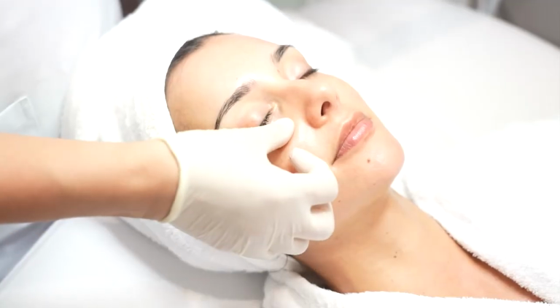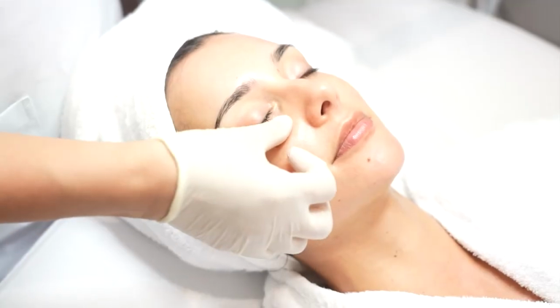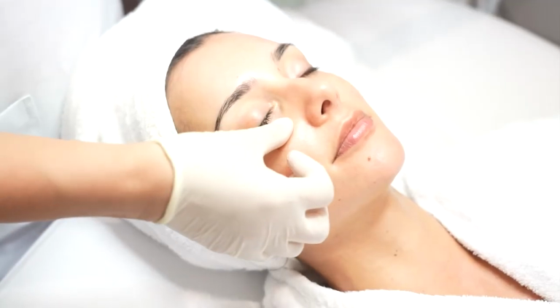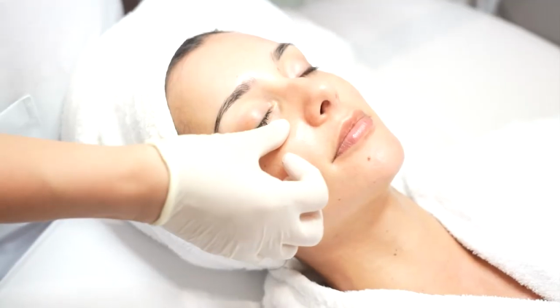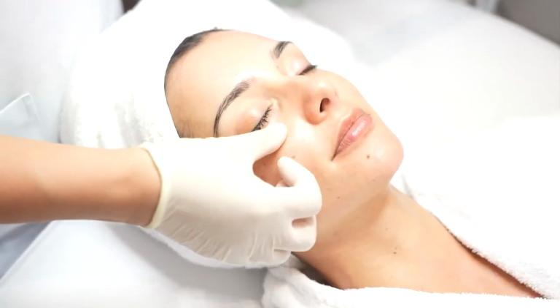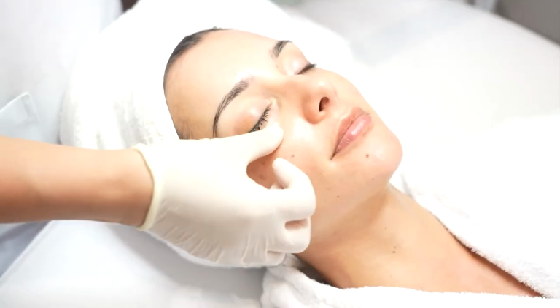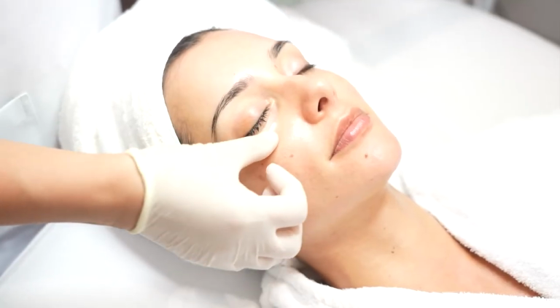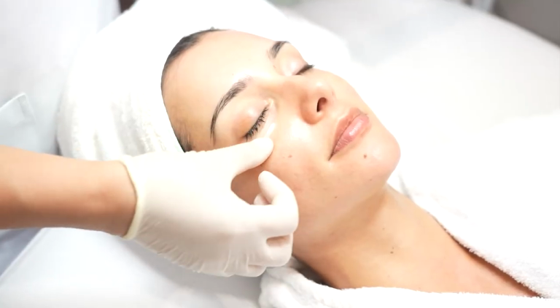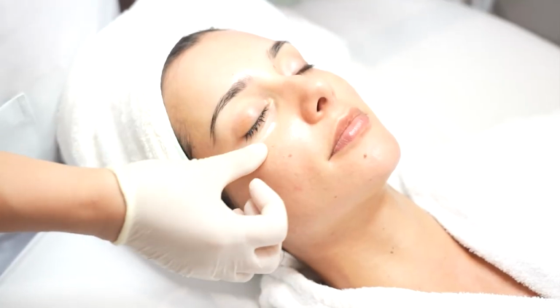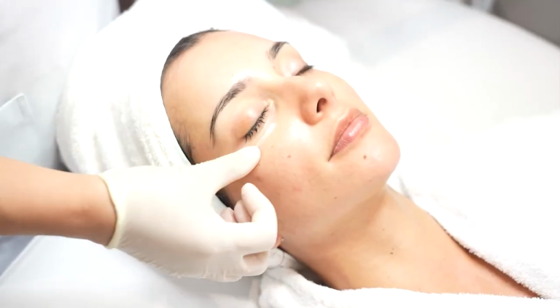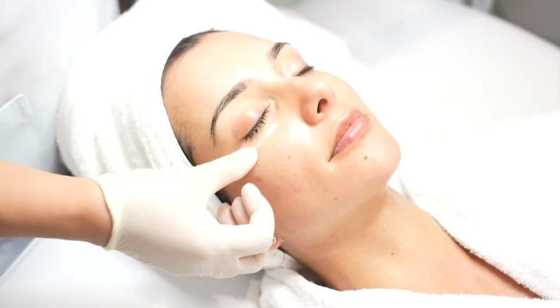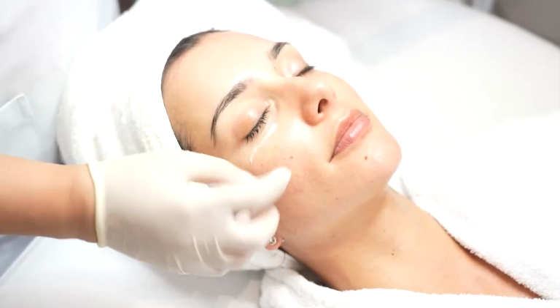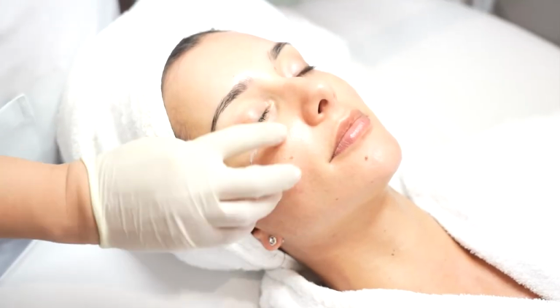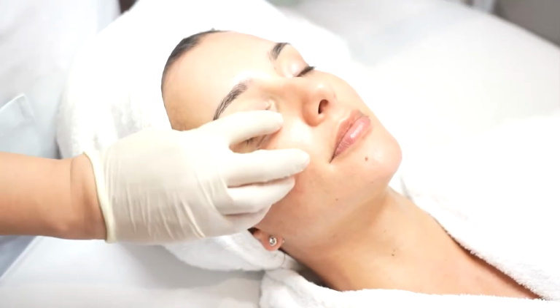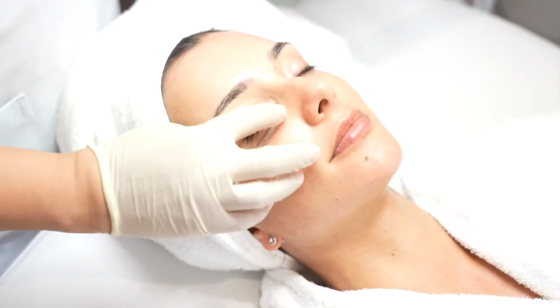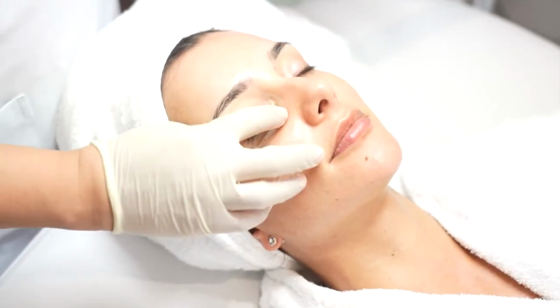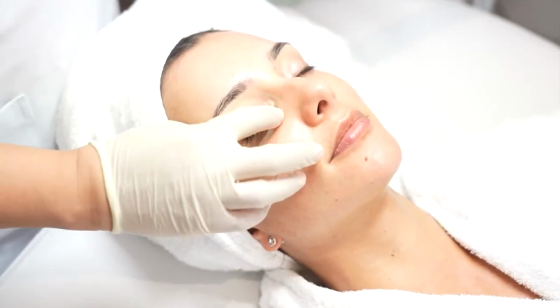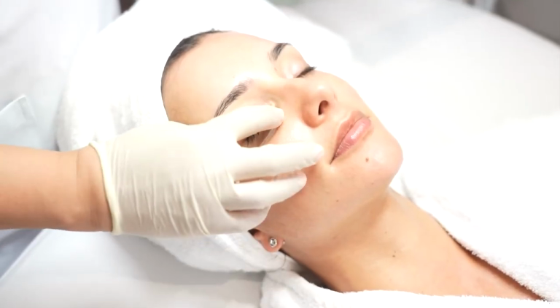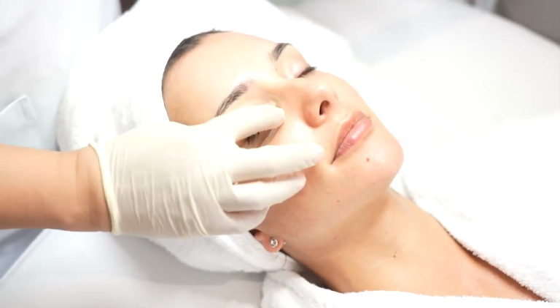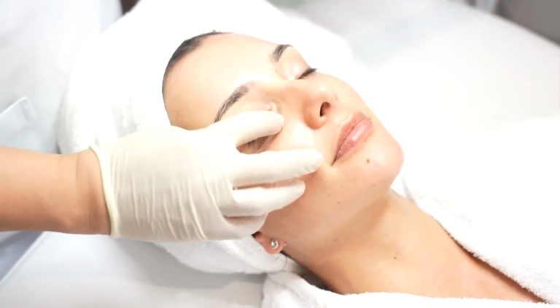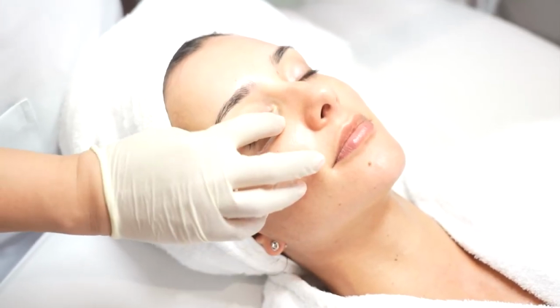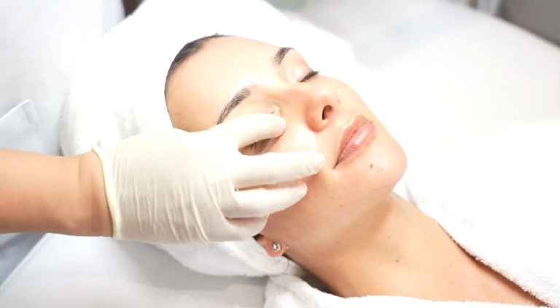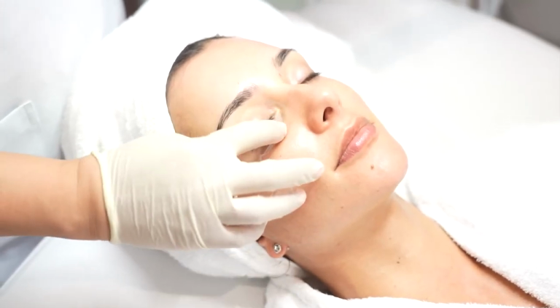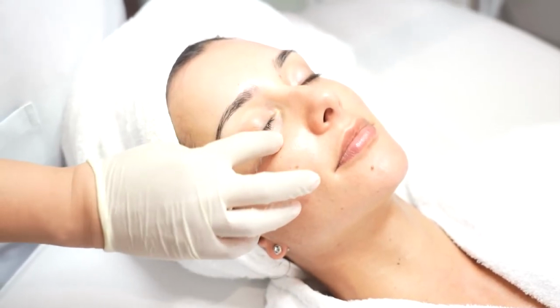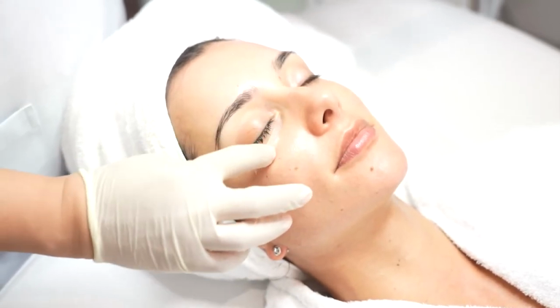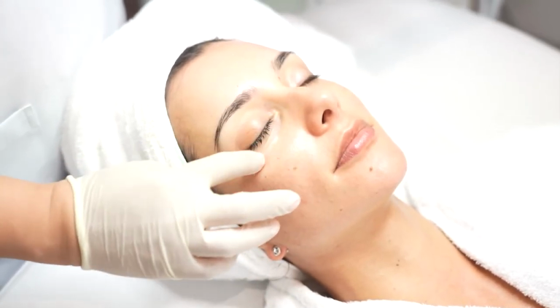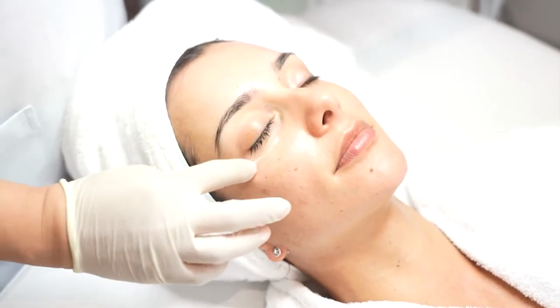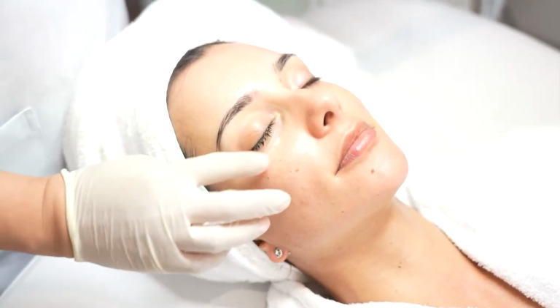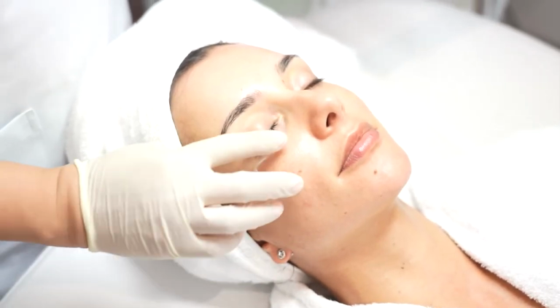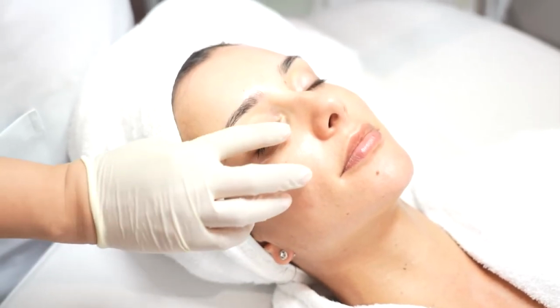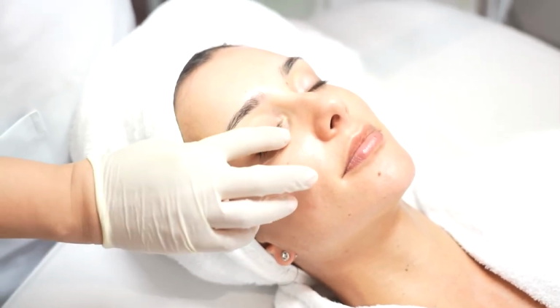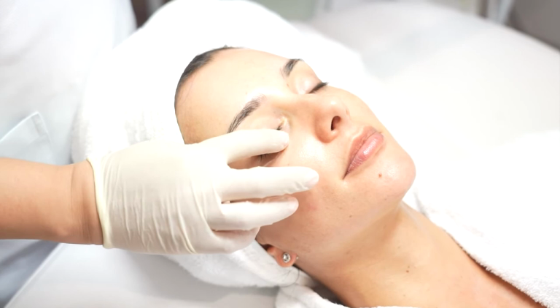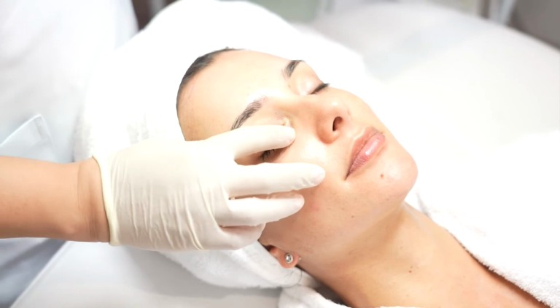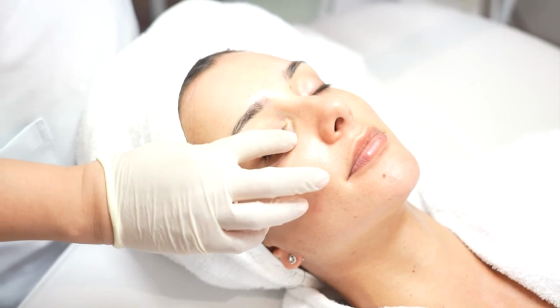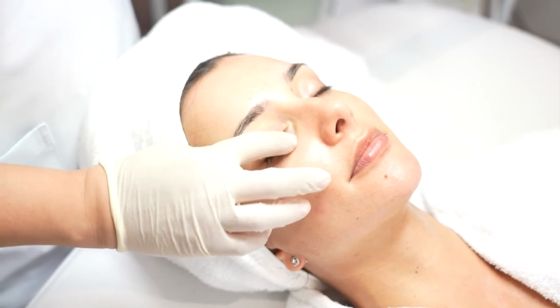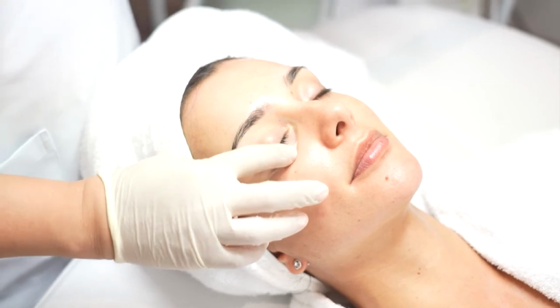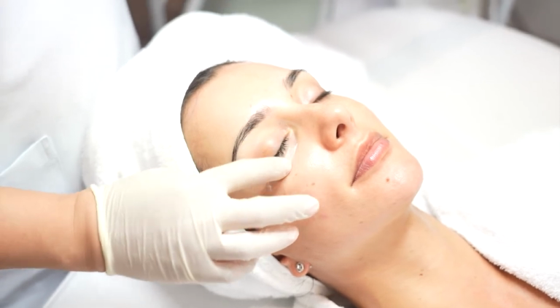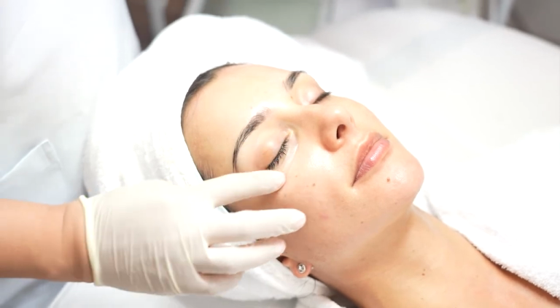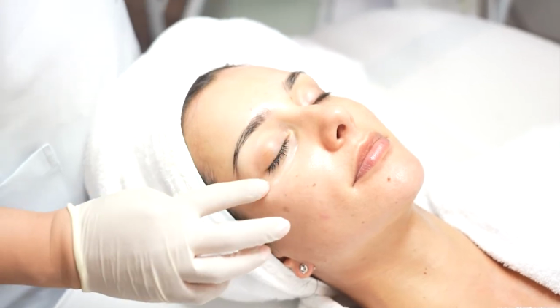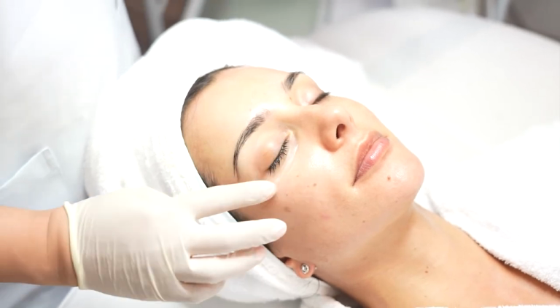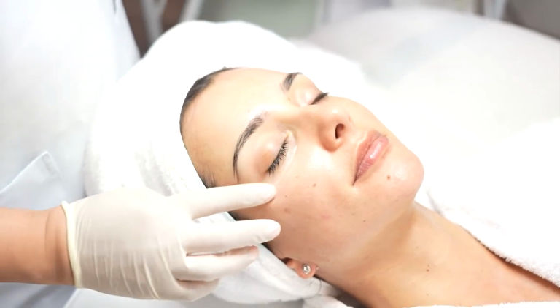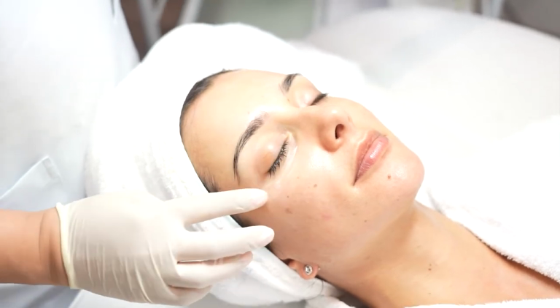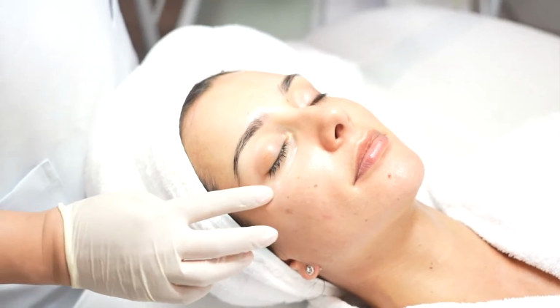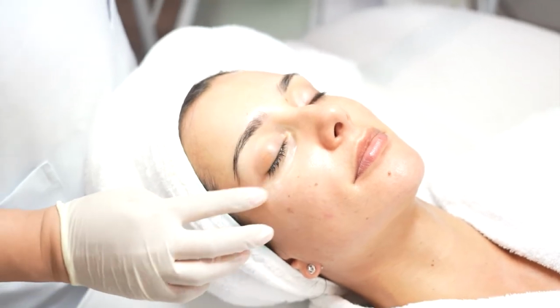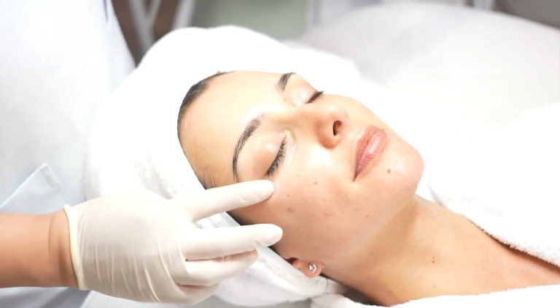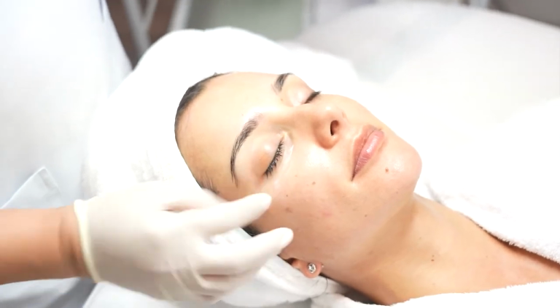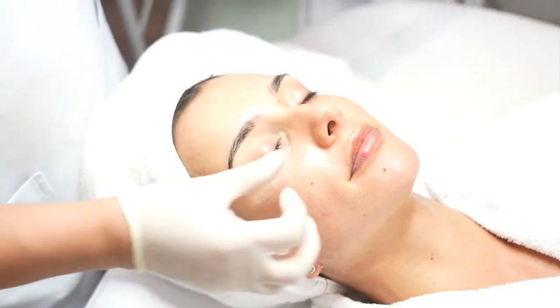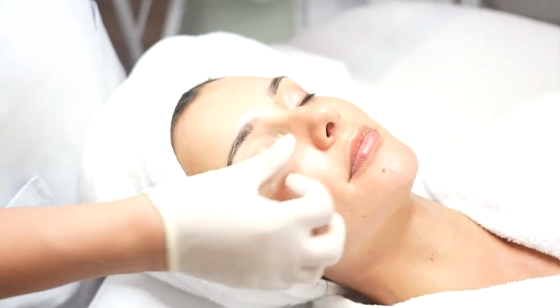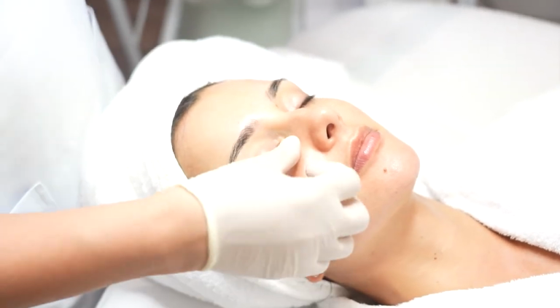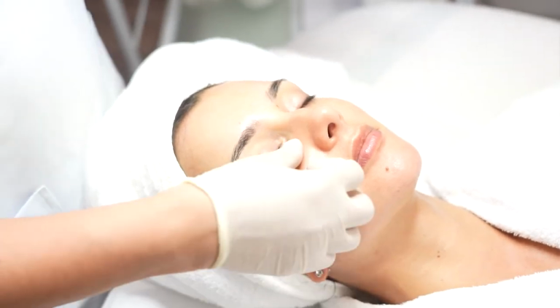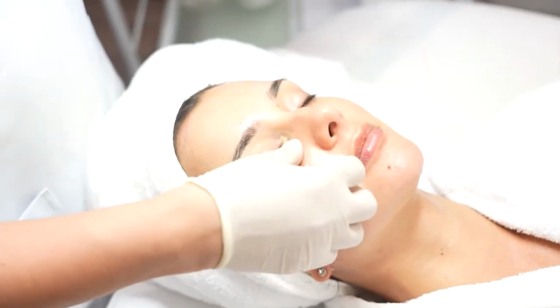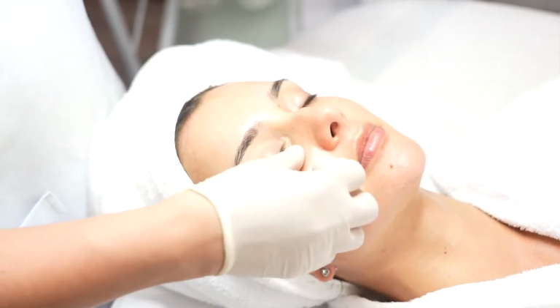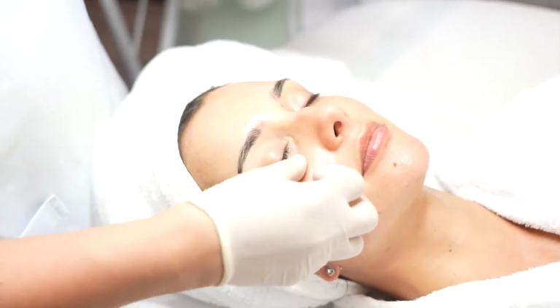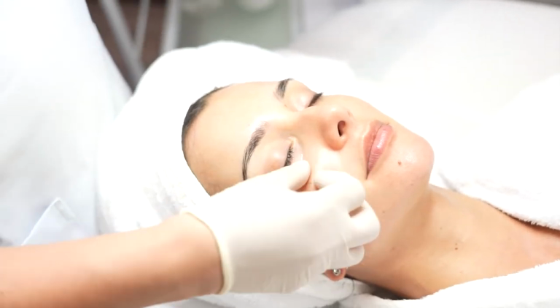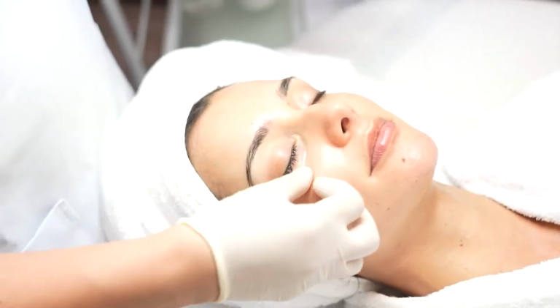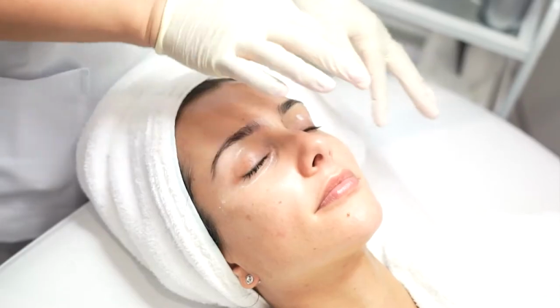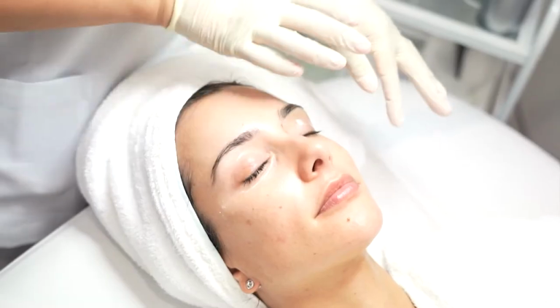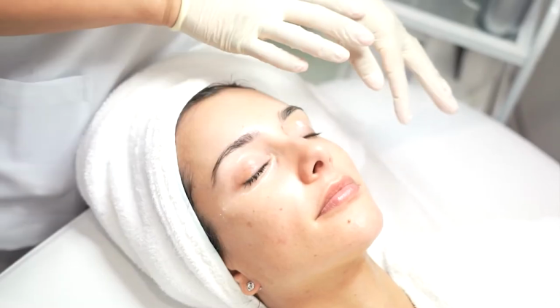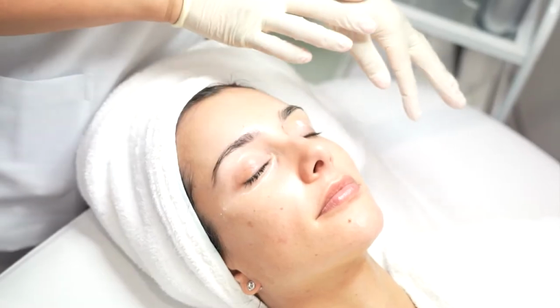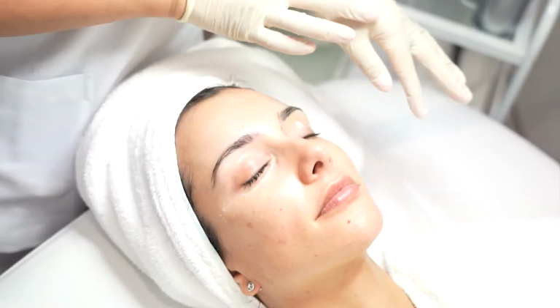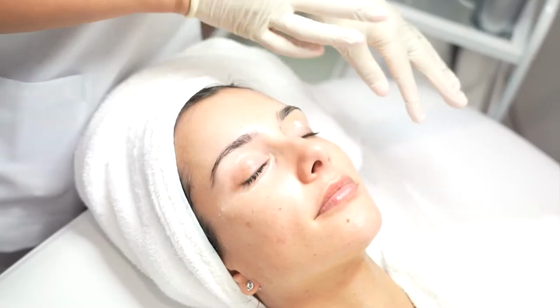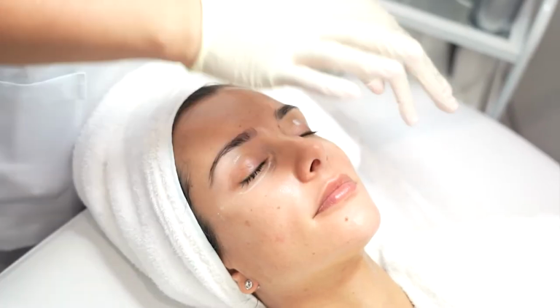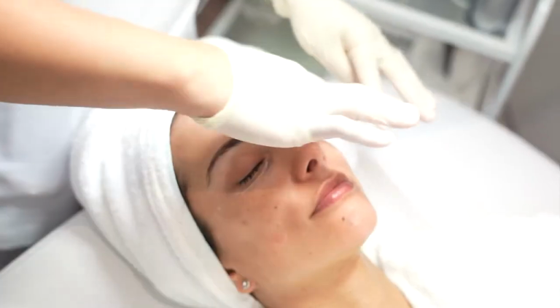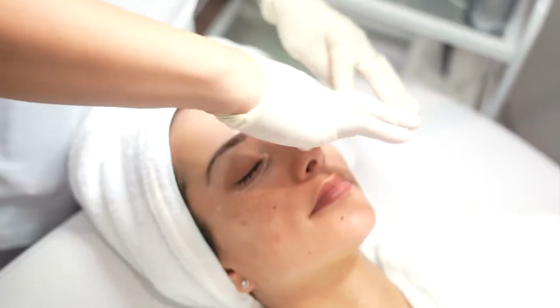The Eye Complex helps reduce the appearance of wrinkles and visibly brightens the under-eye area, keeping the skin moist, smooth, and protected all day.